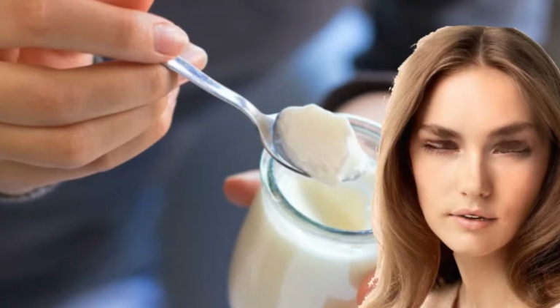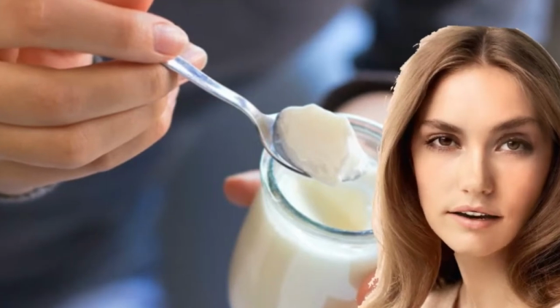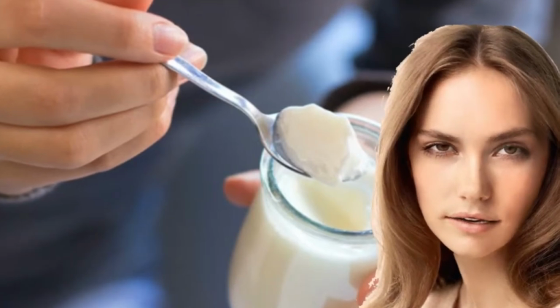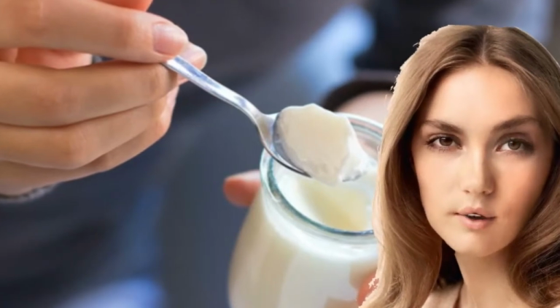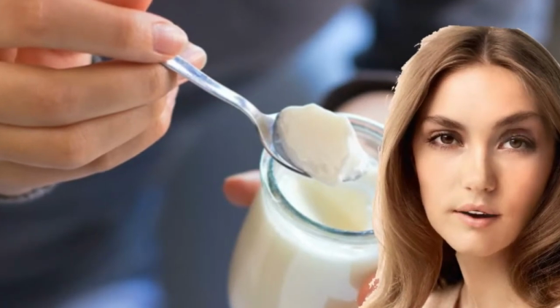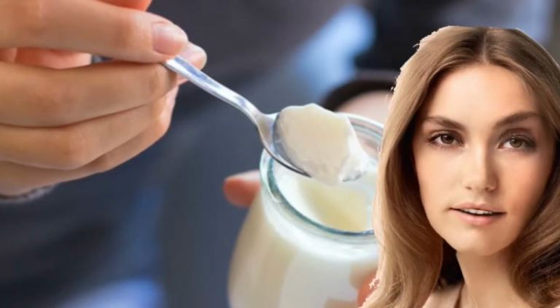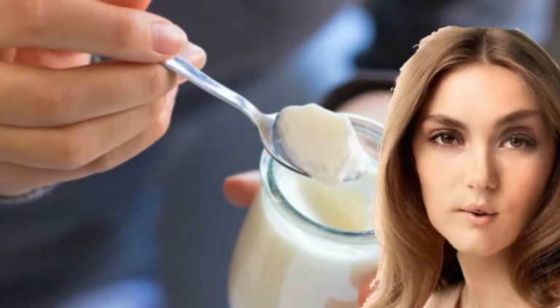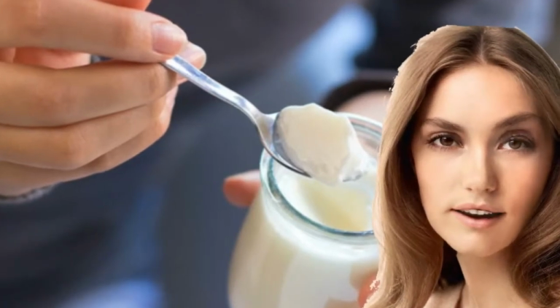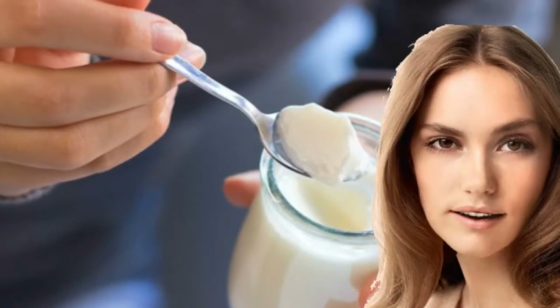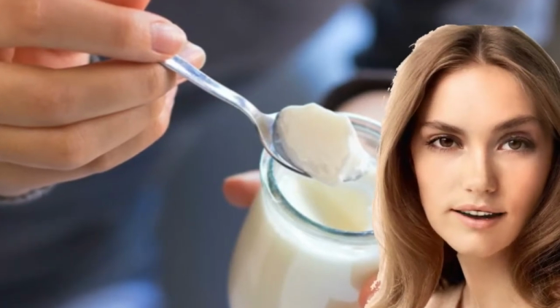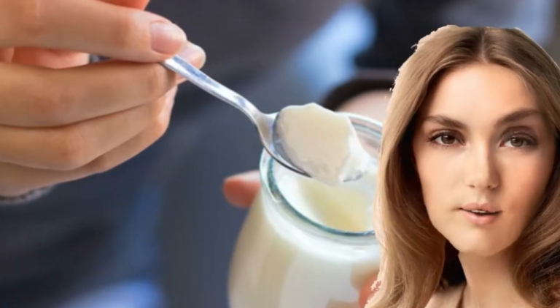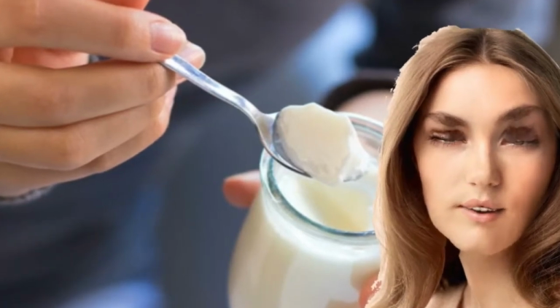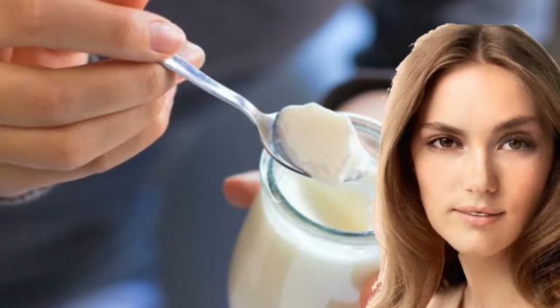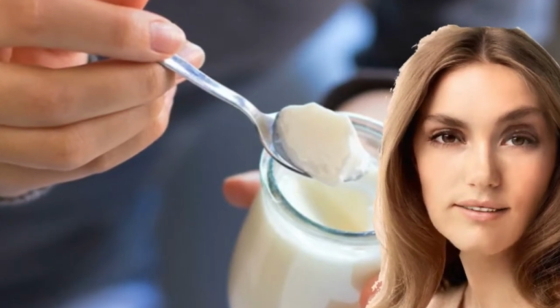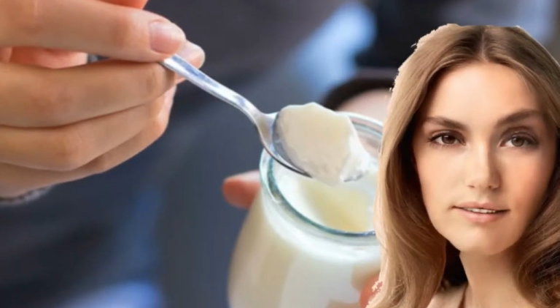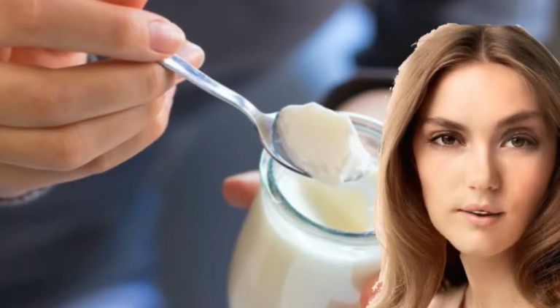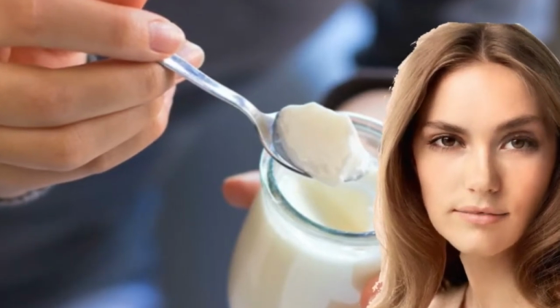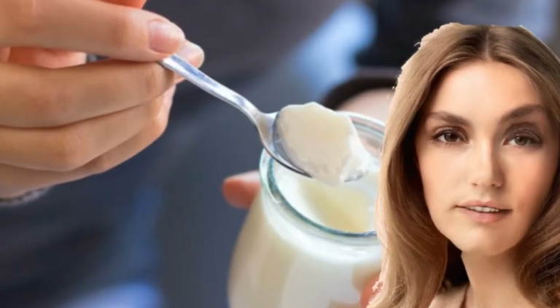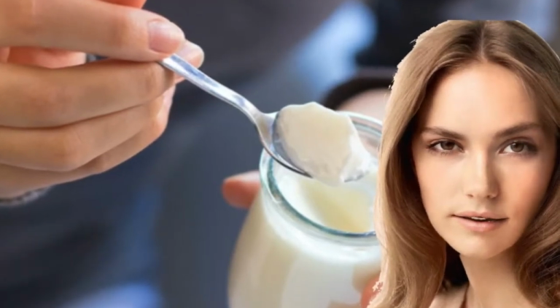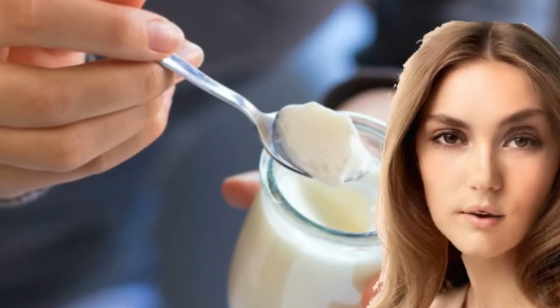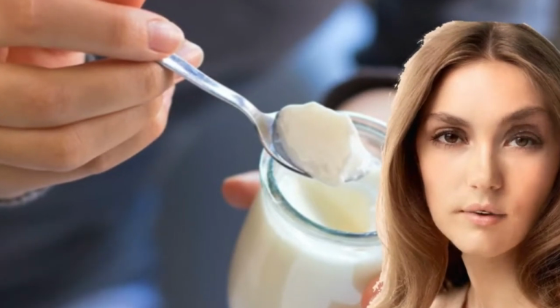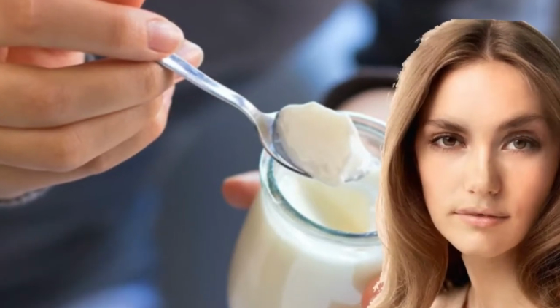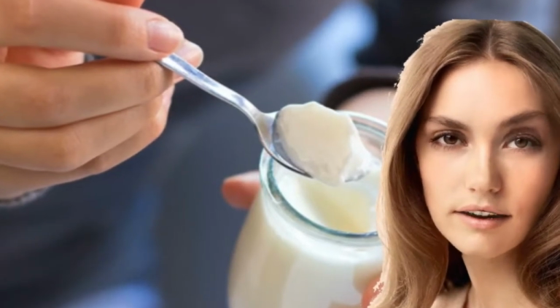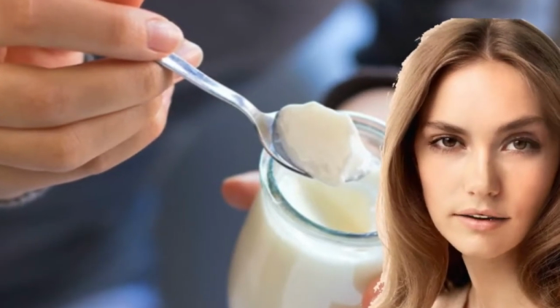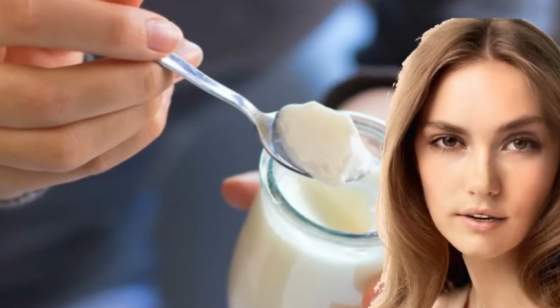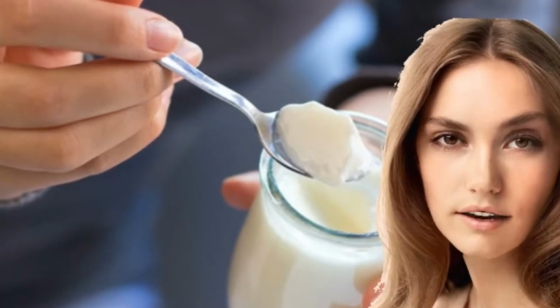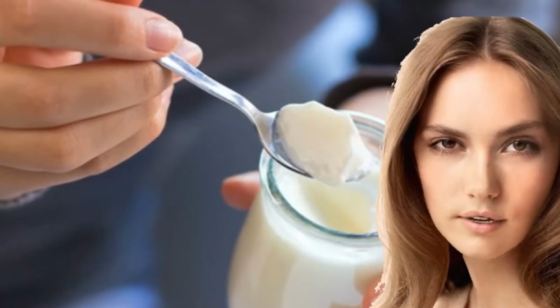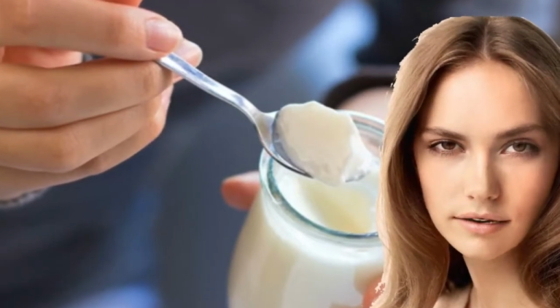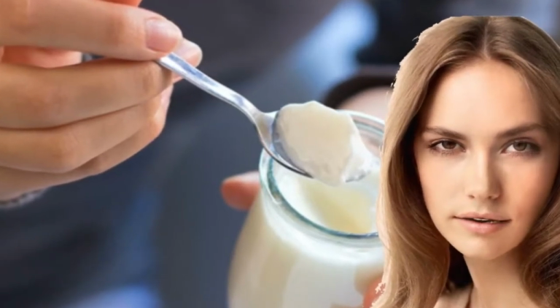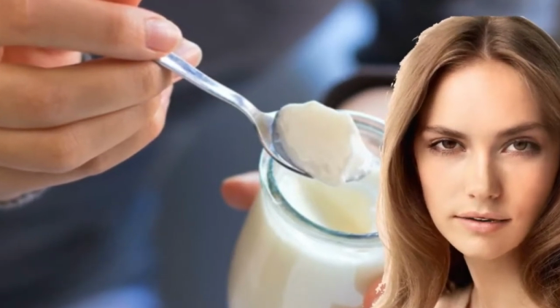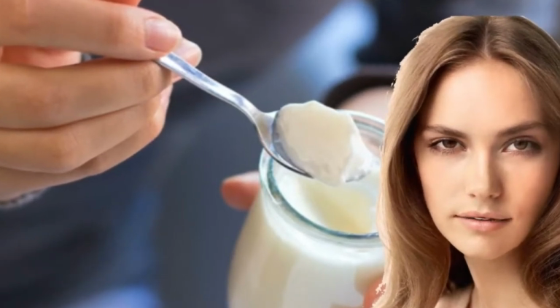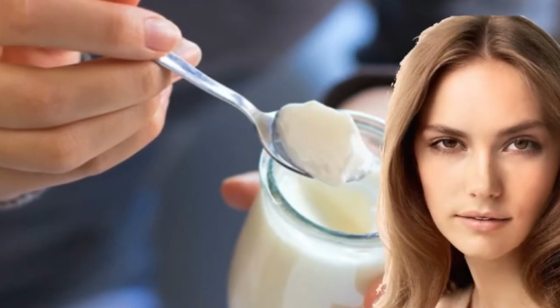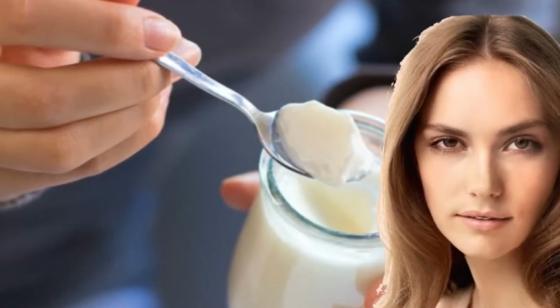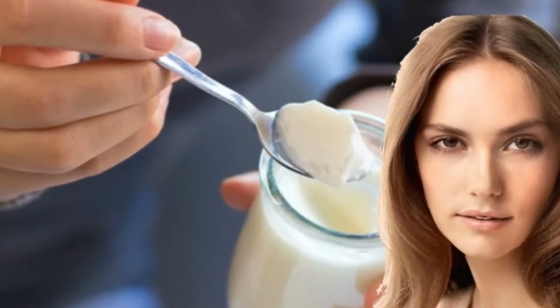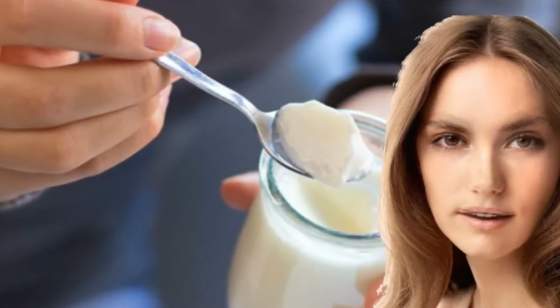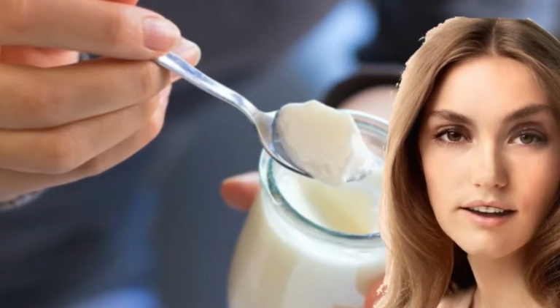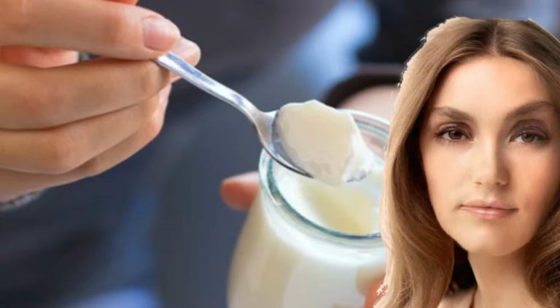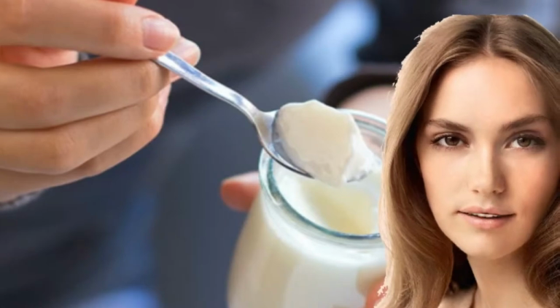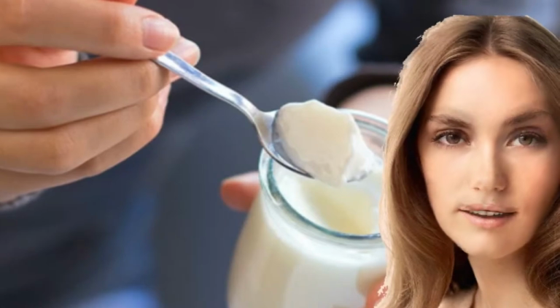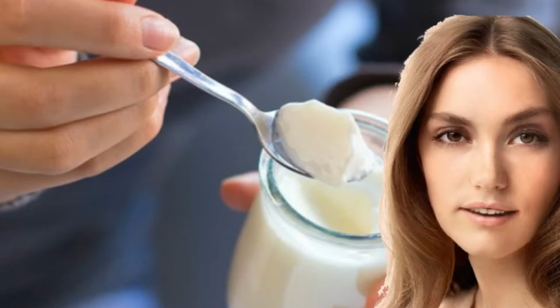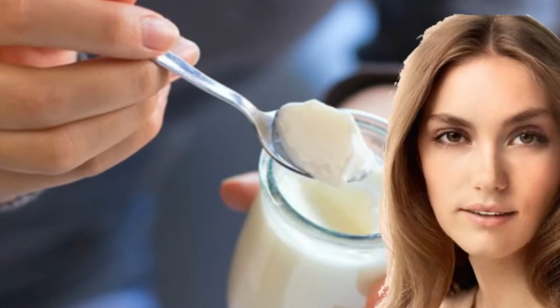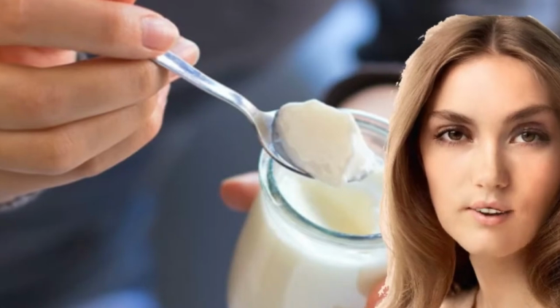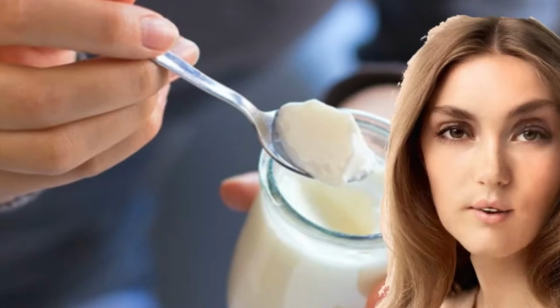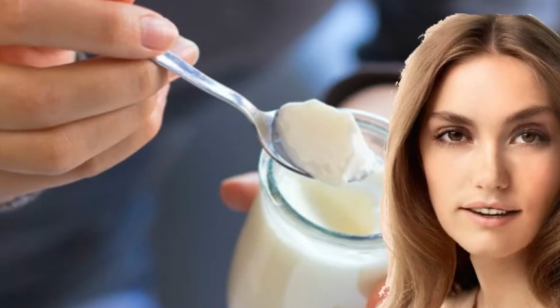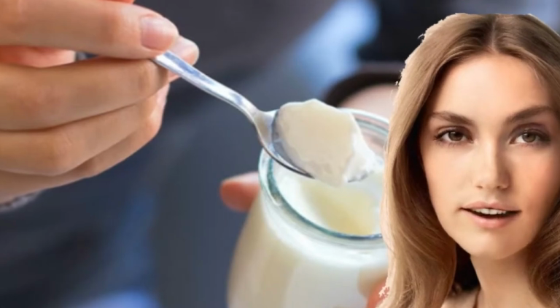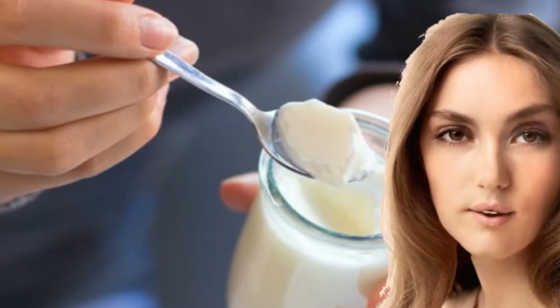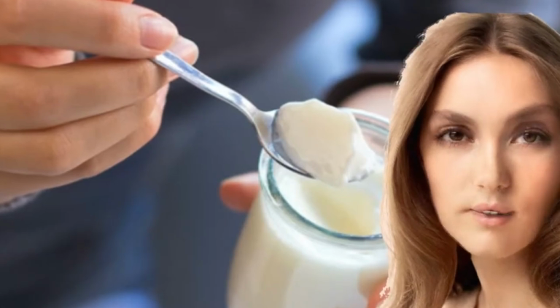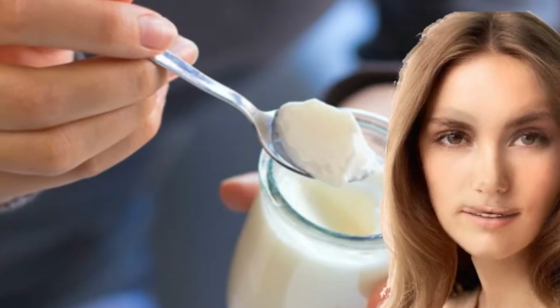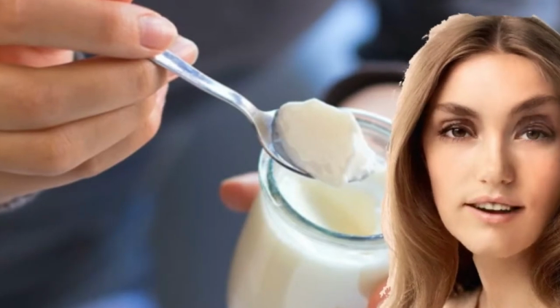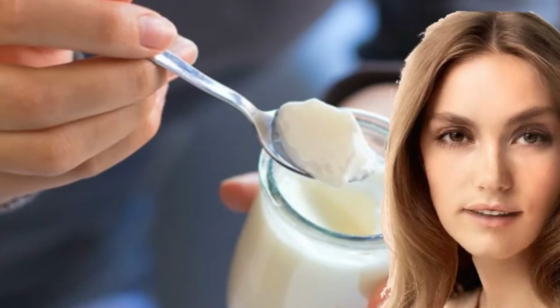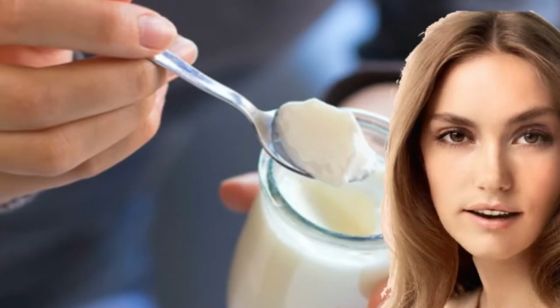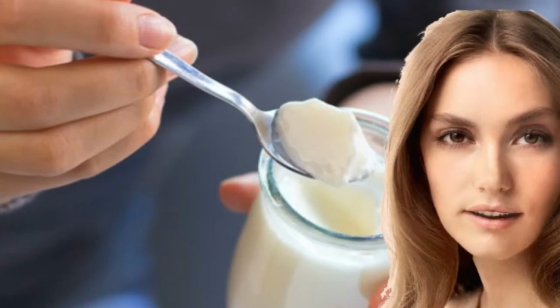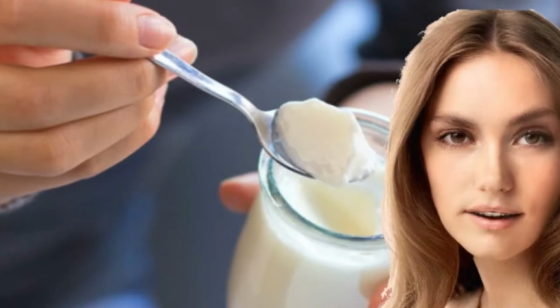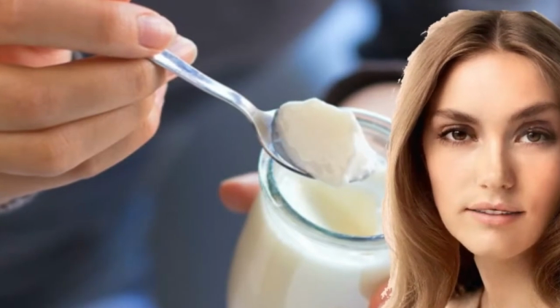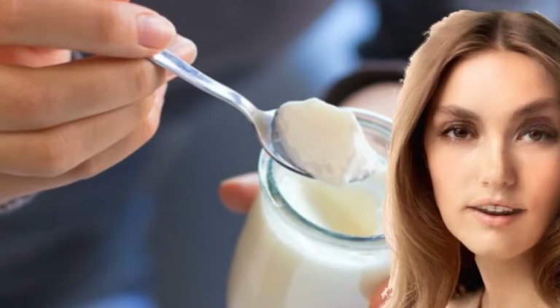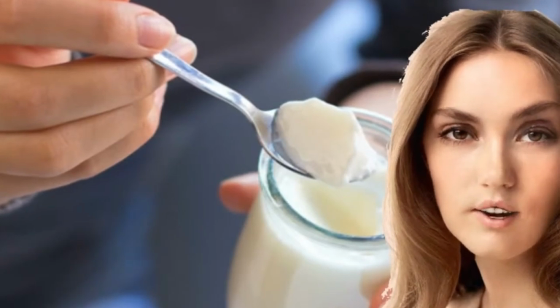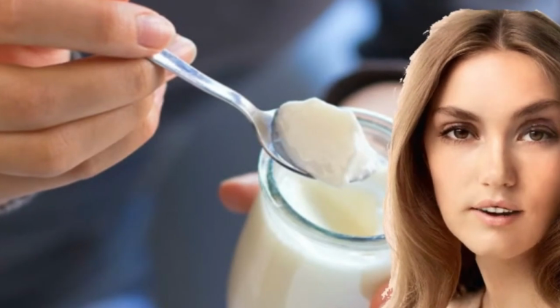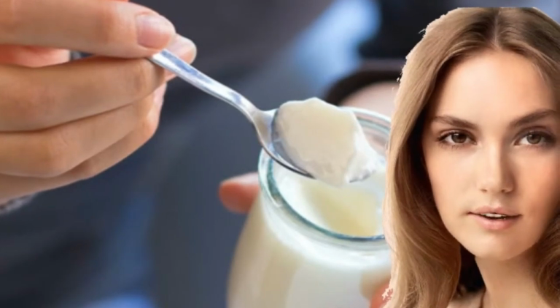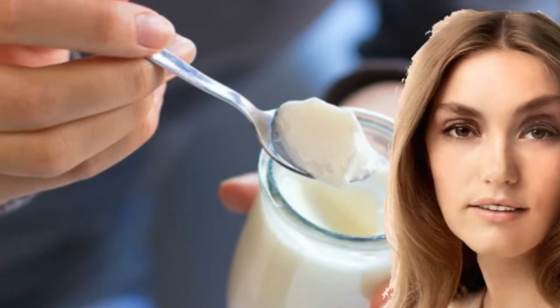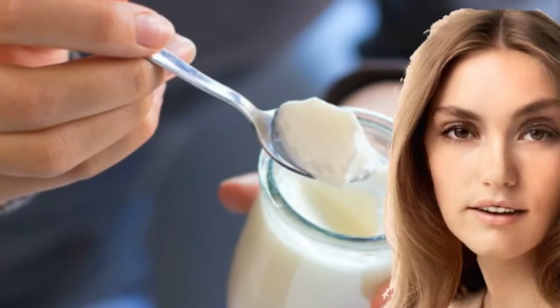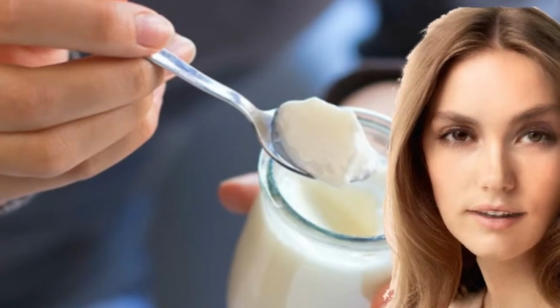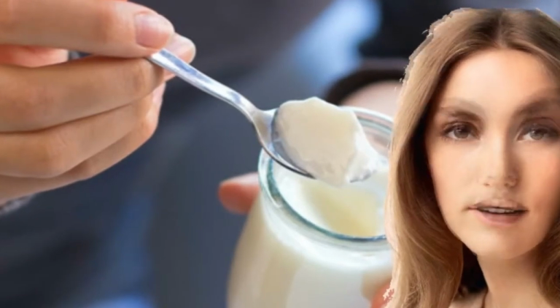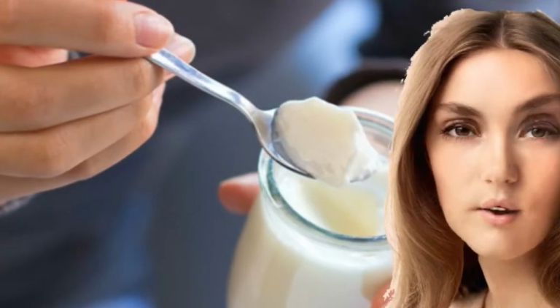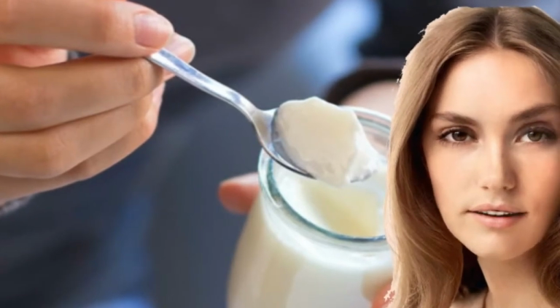Yogurt and probiotic-containing foods — science has proved that the bacteria used to ferment yogurt help support a healthy gut. They have pathogen-resistant properties and anti-inflammatory effects.